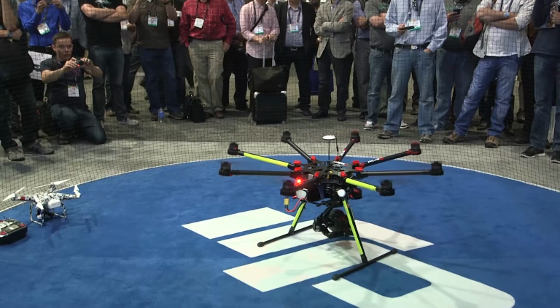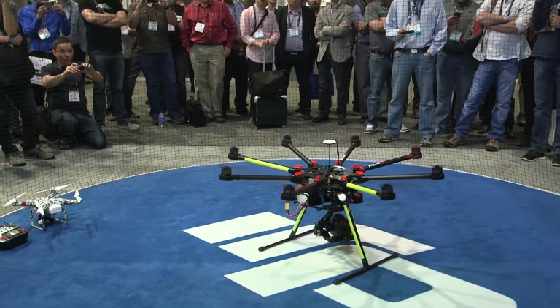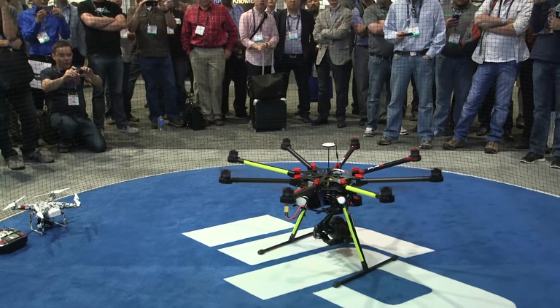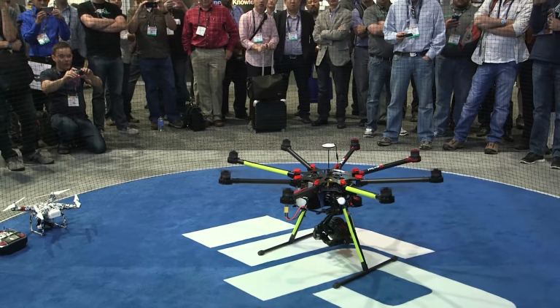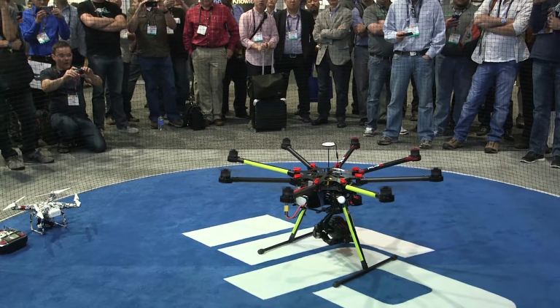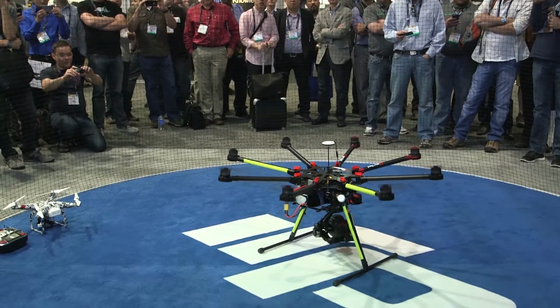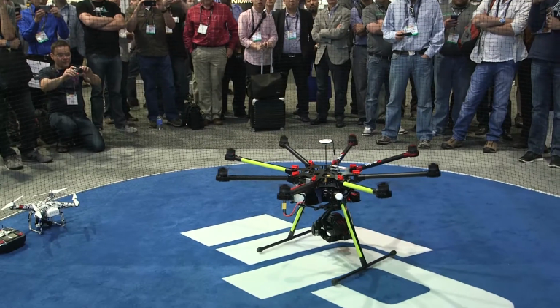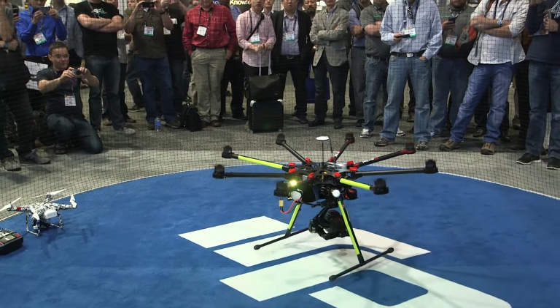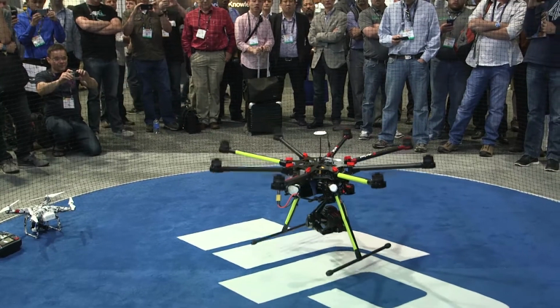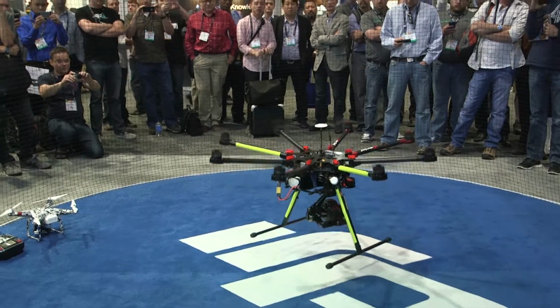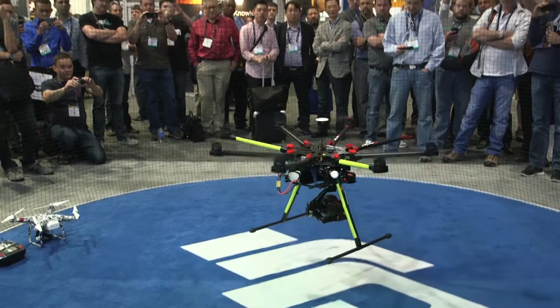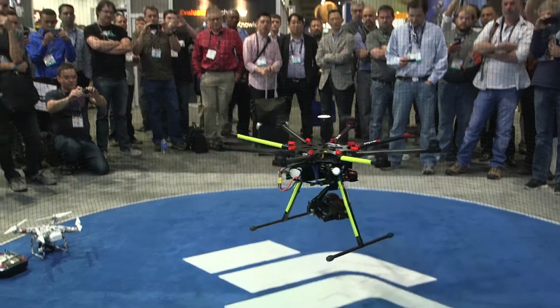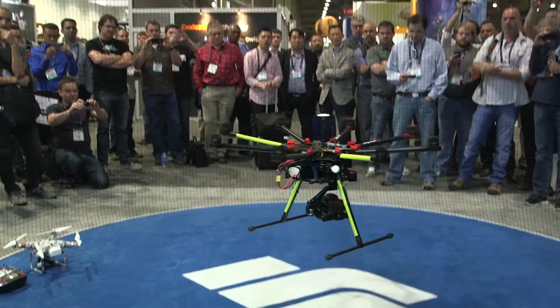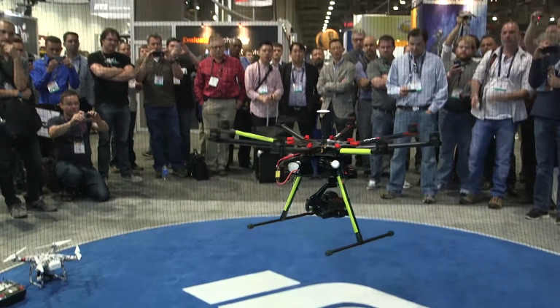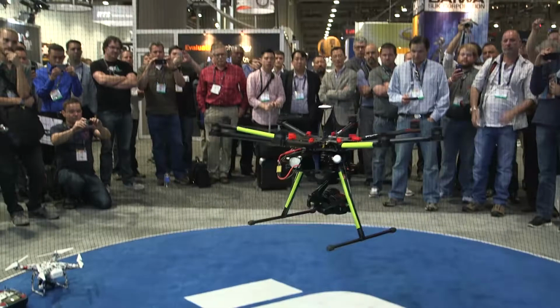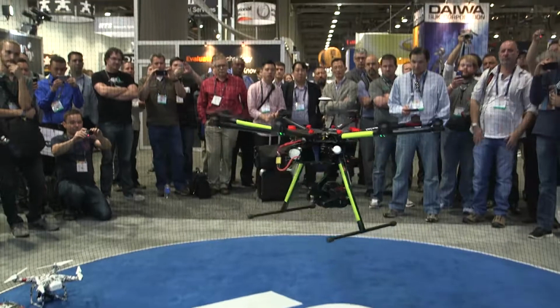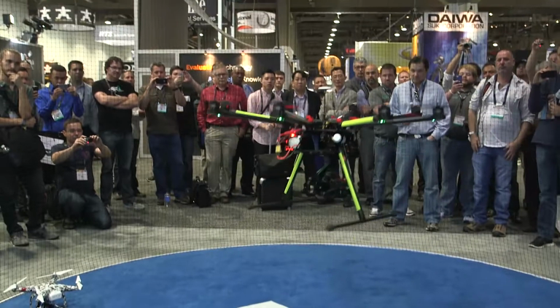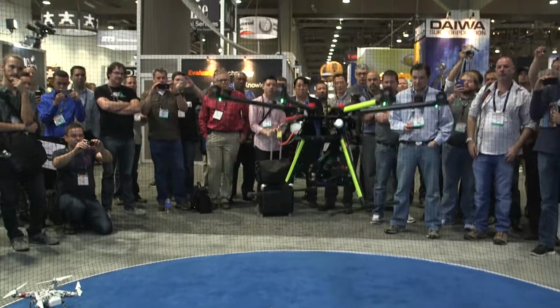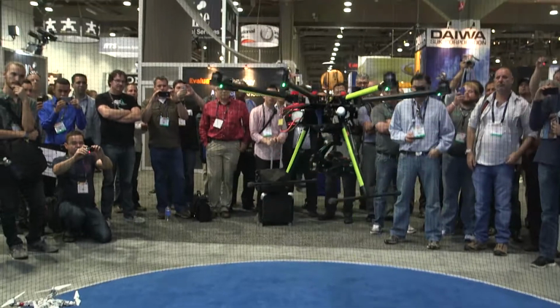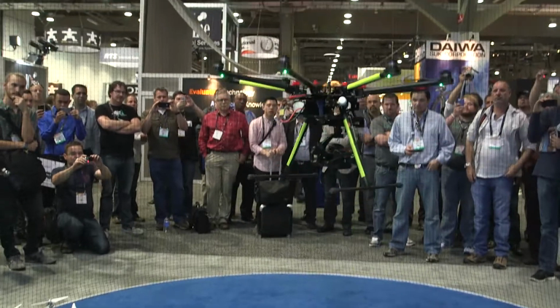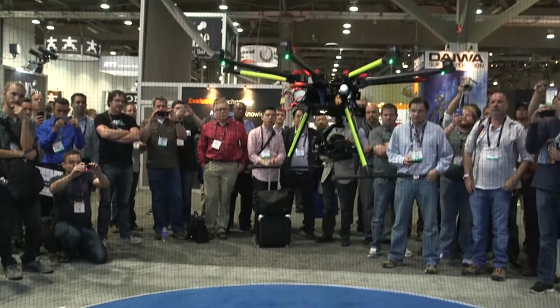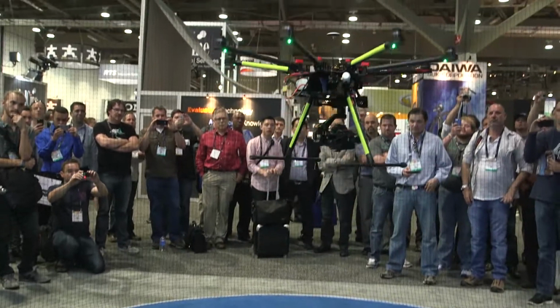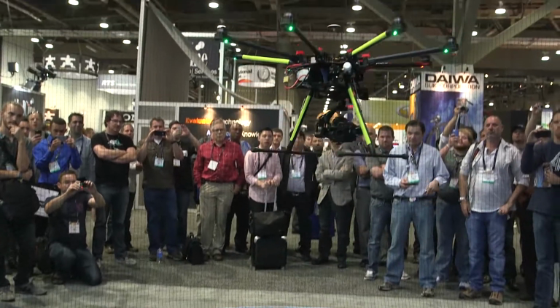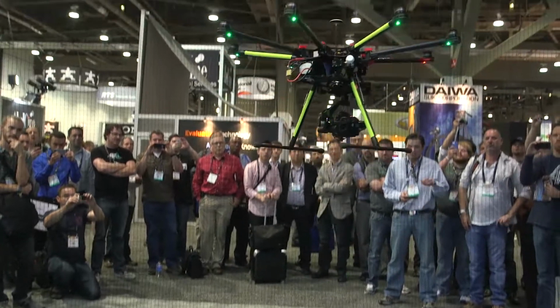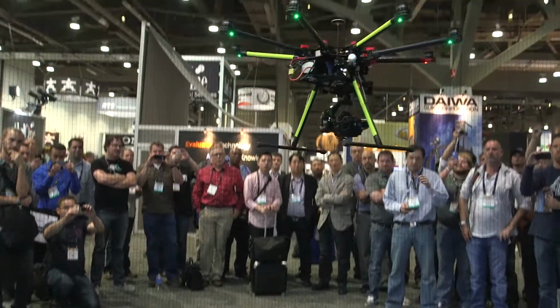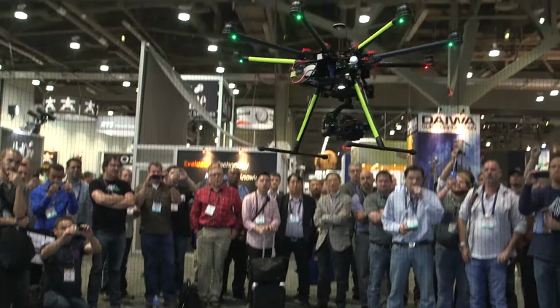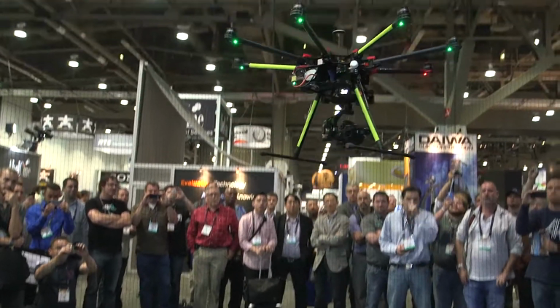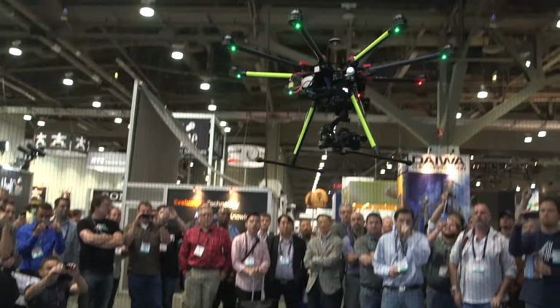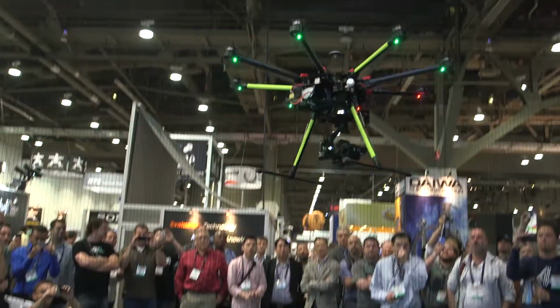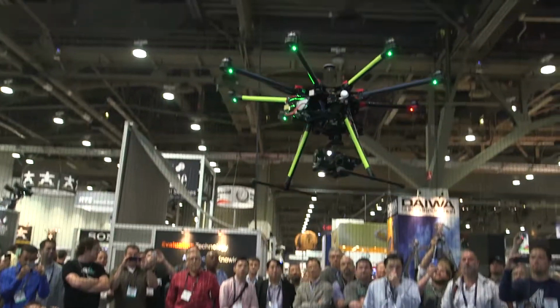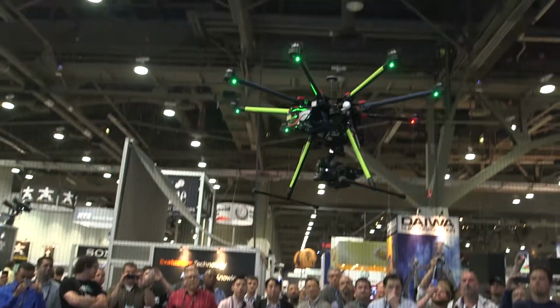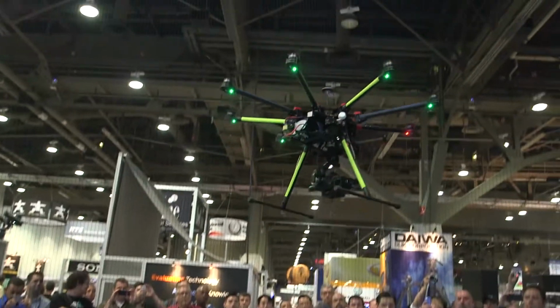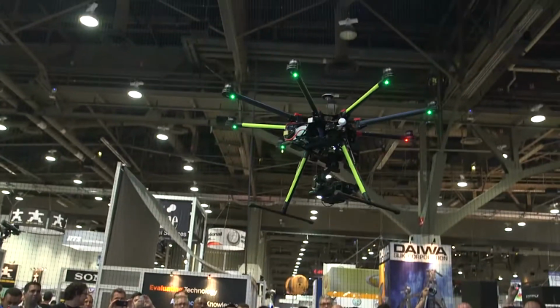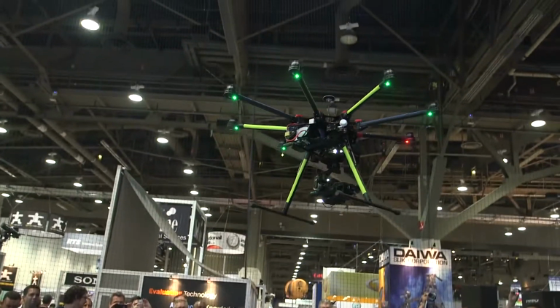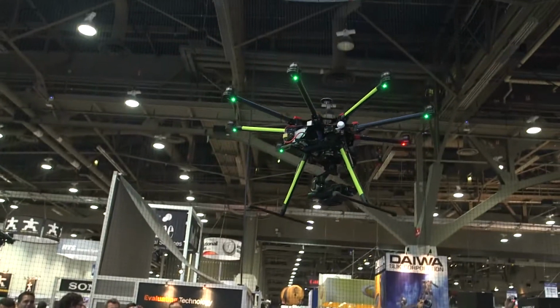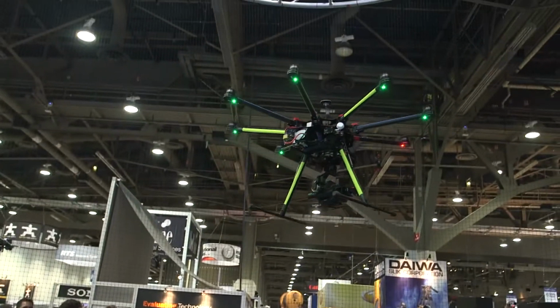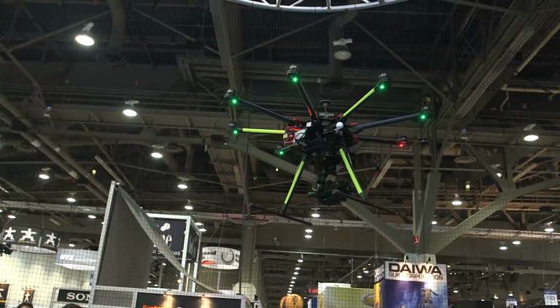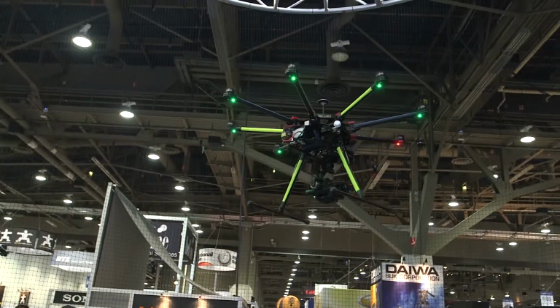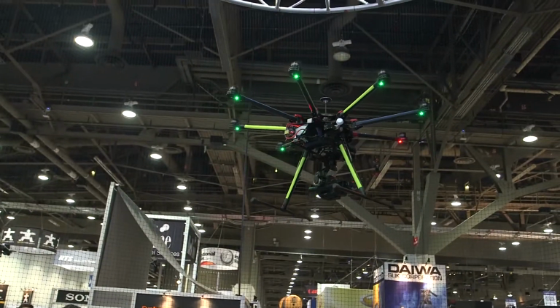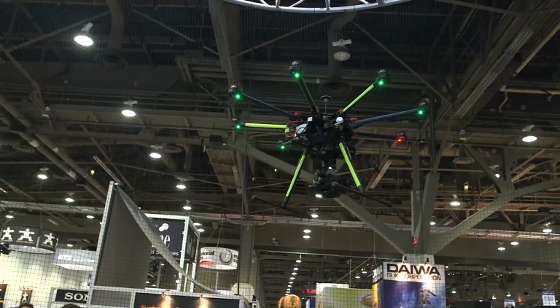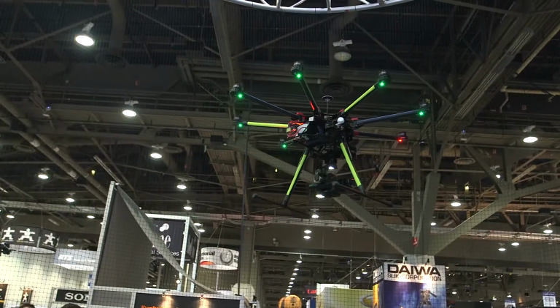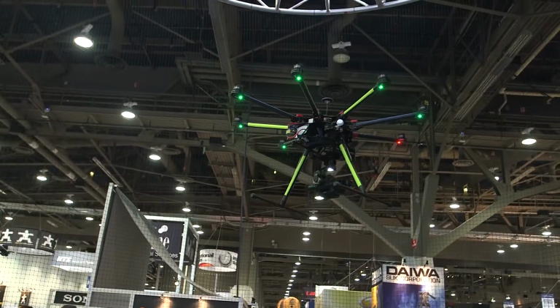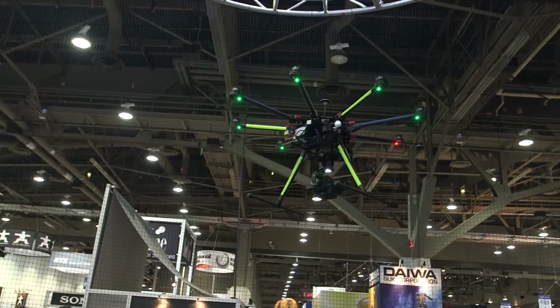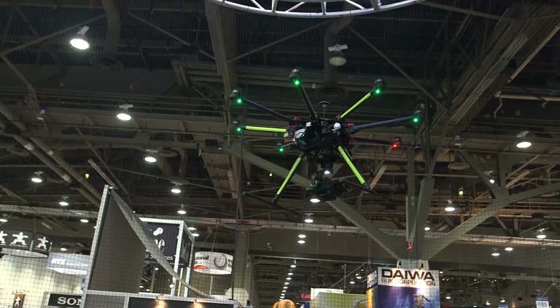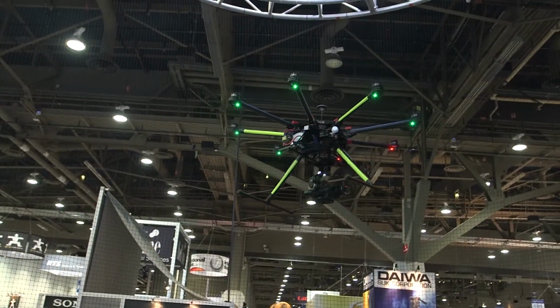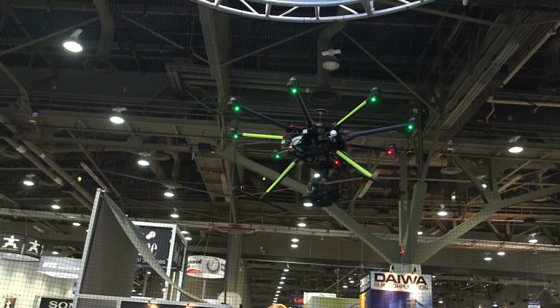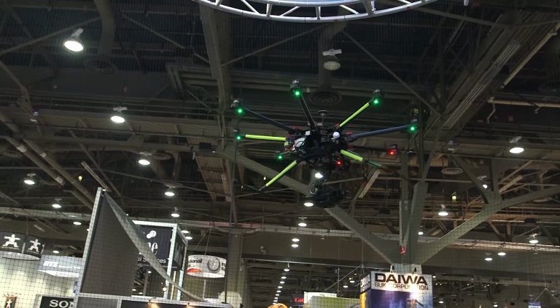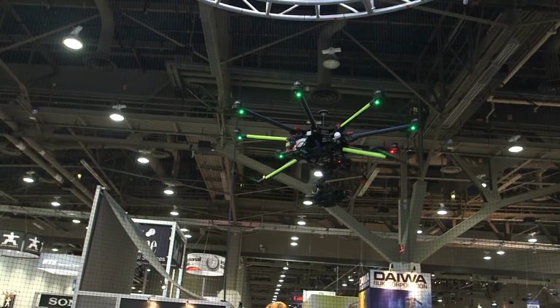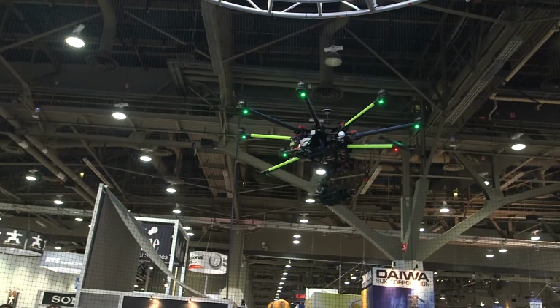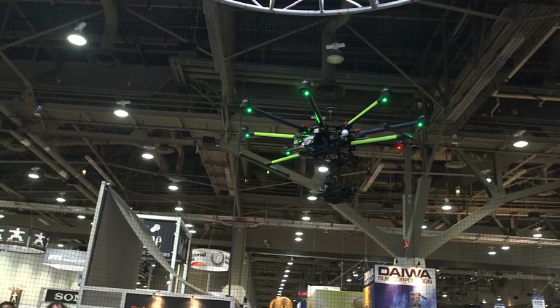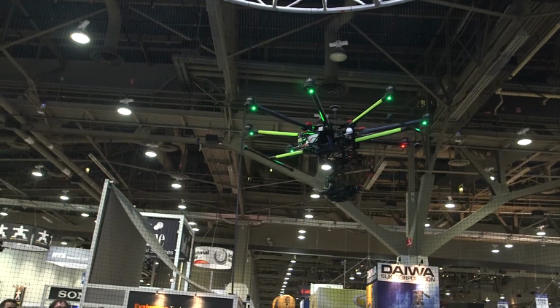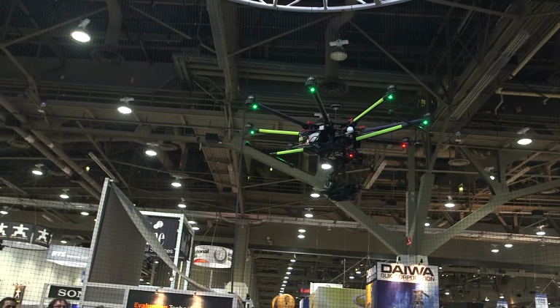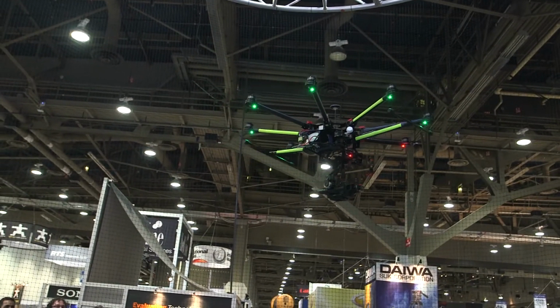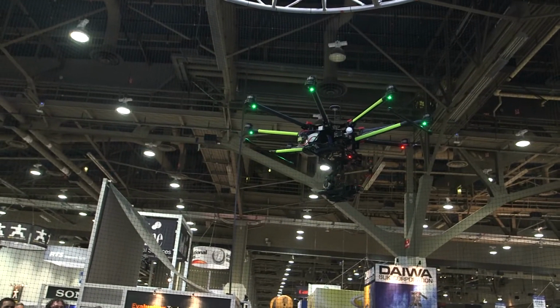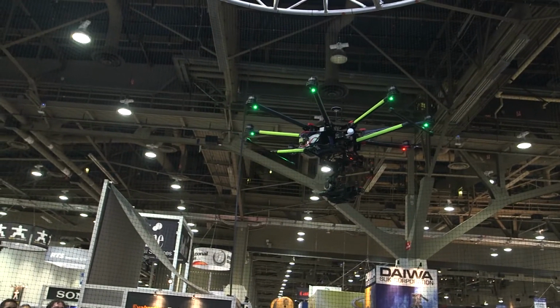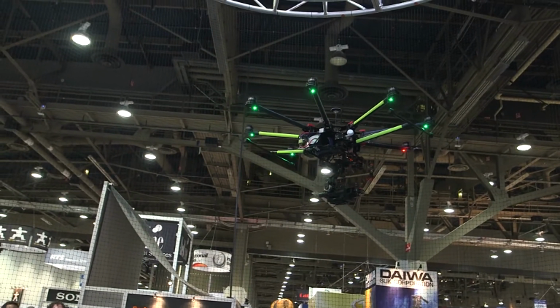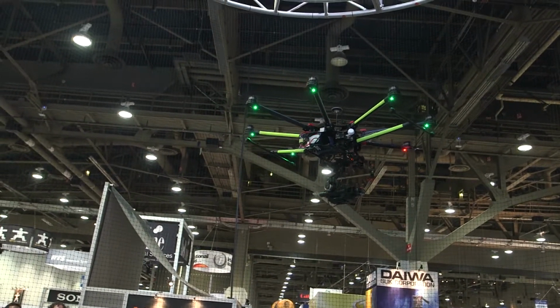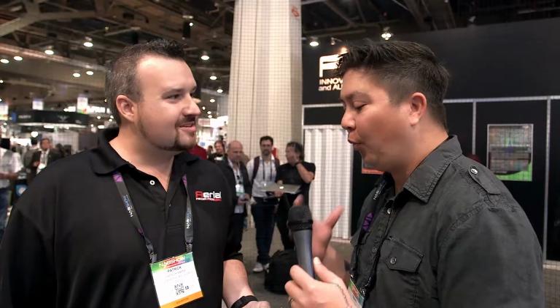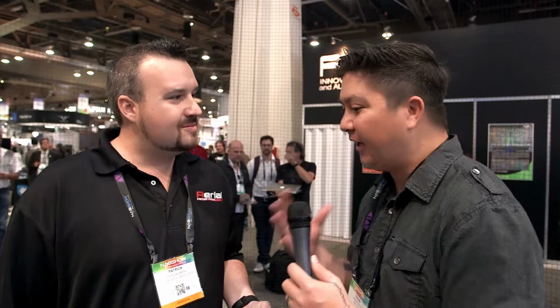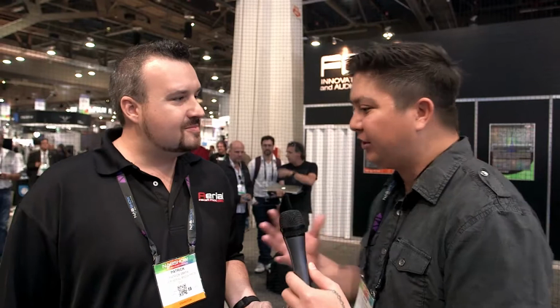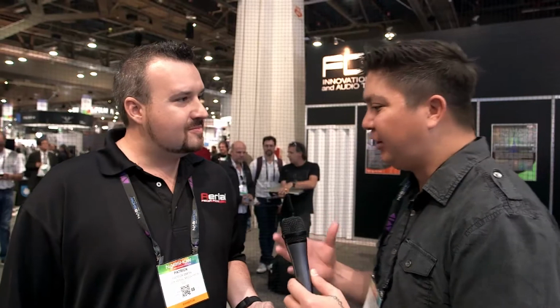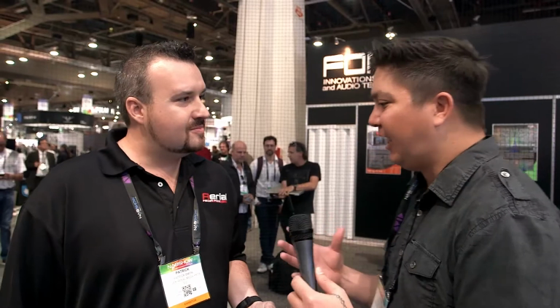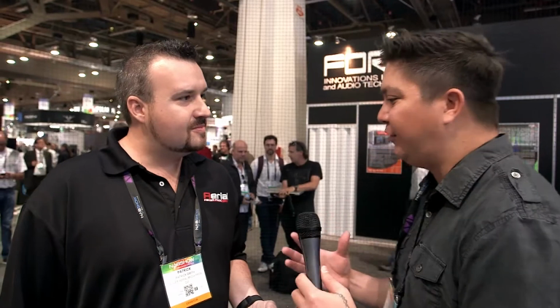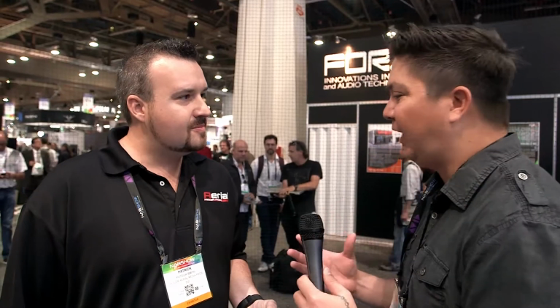We just saw this demo of you flying in here in this little confined space and that was pretty amazing. Every time I see you flying I'm pretty stoked. What else do you have in here?